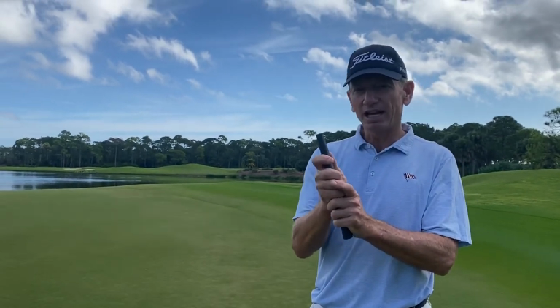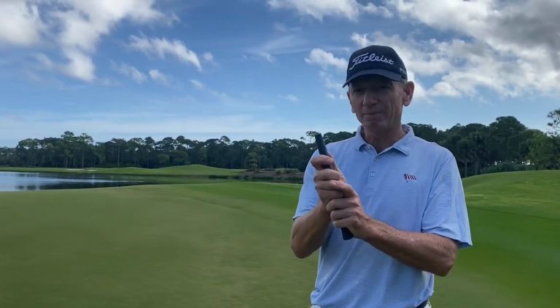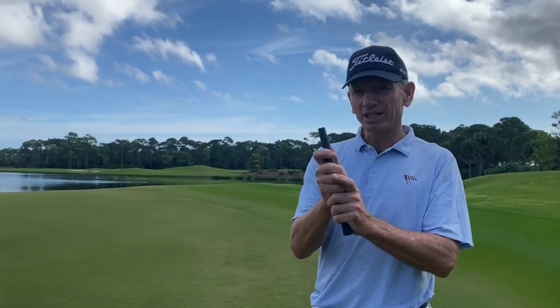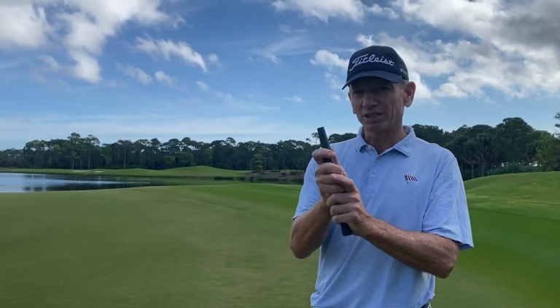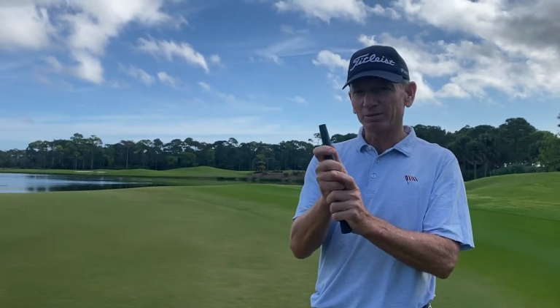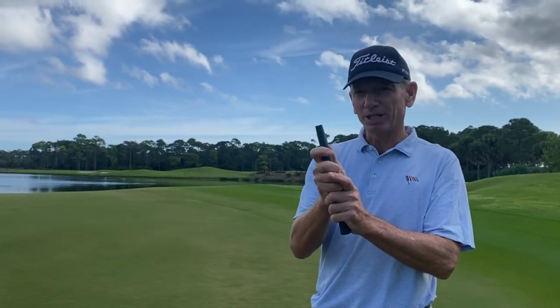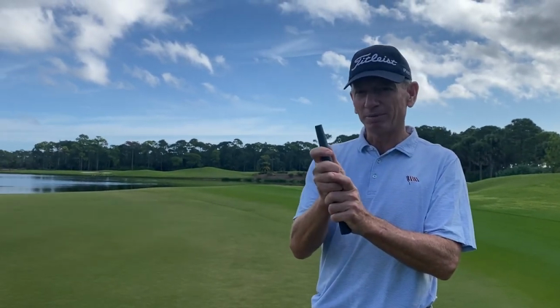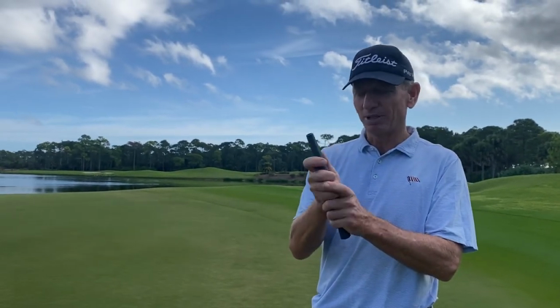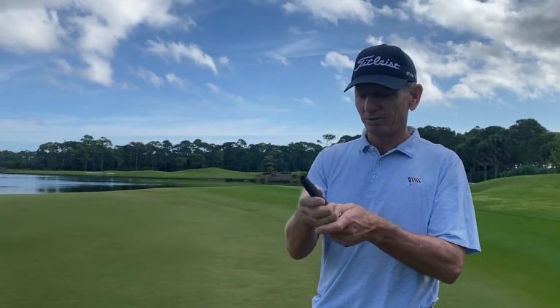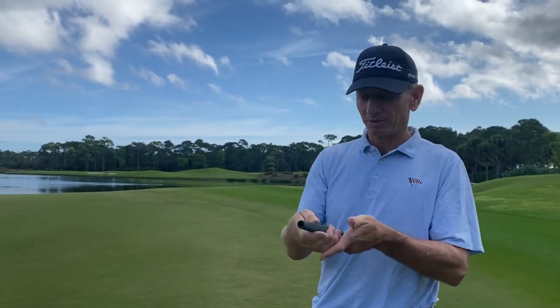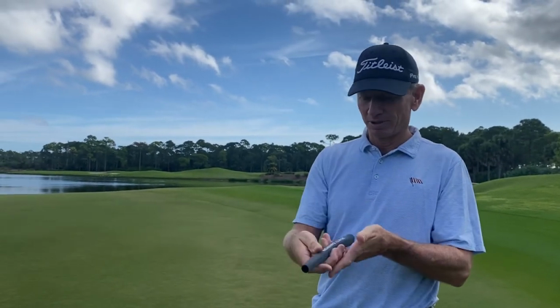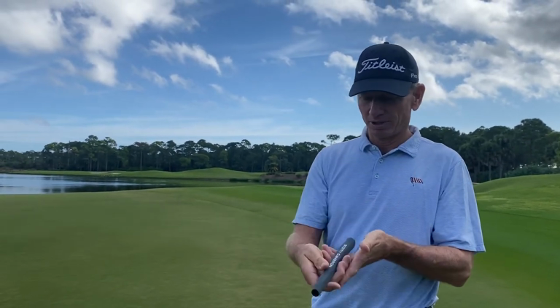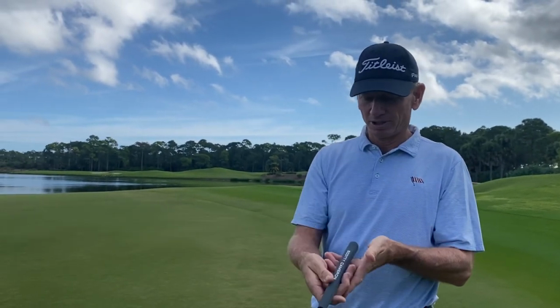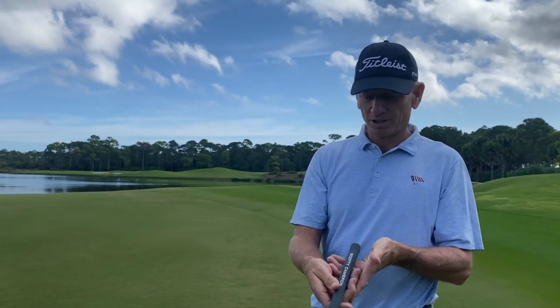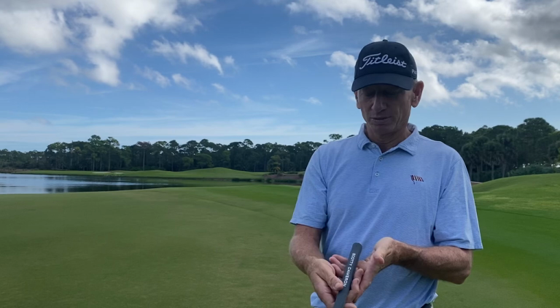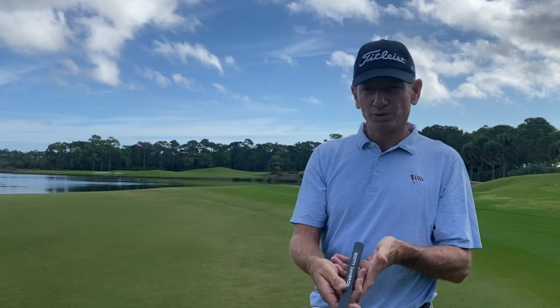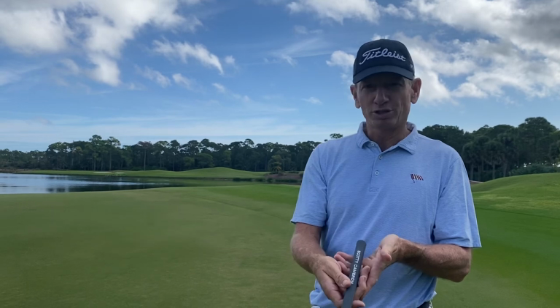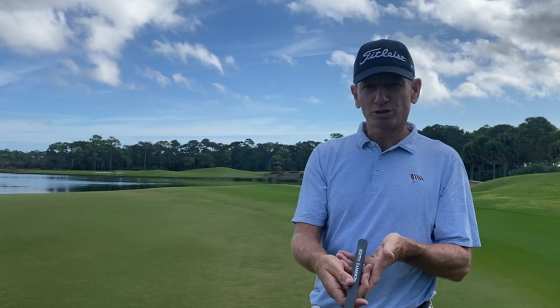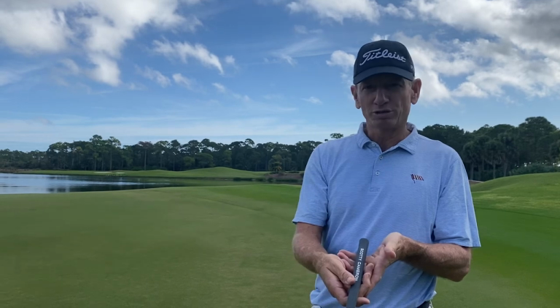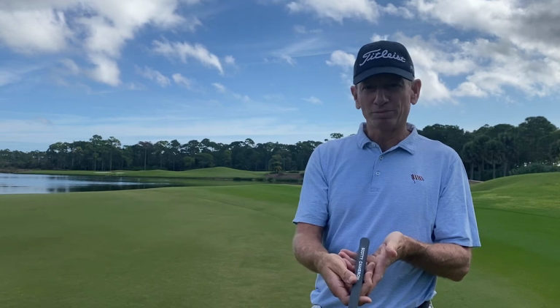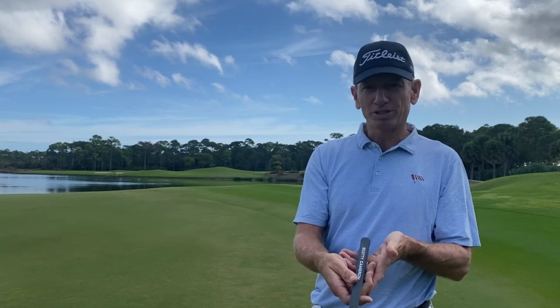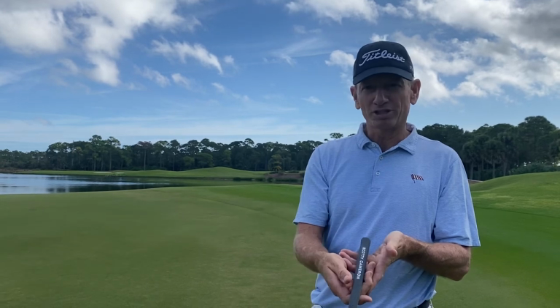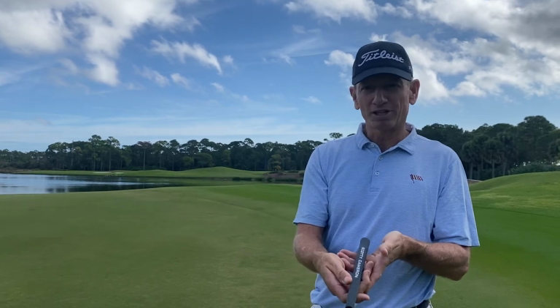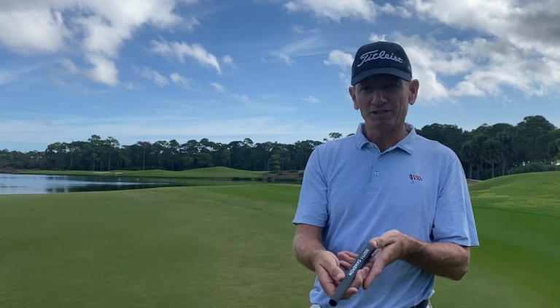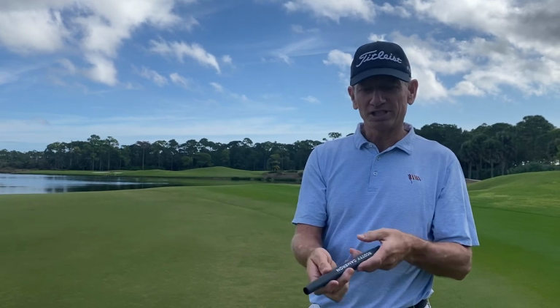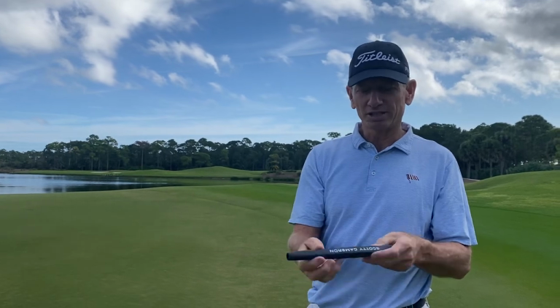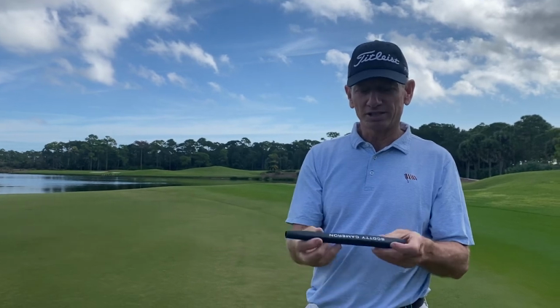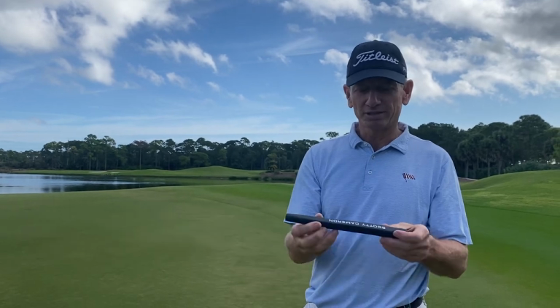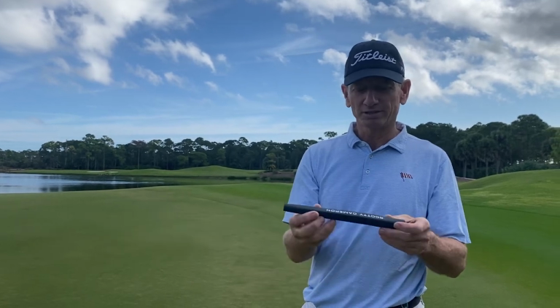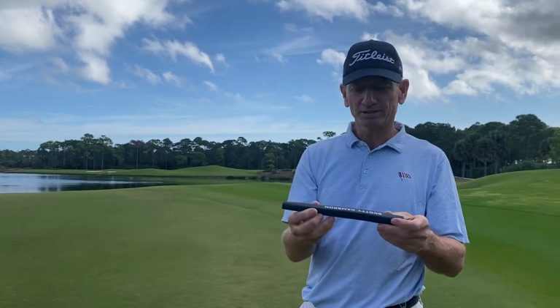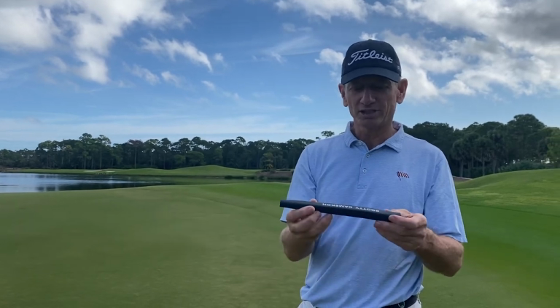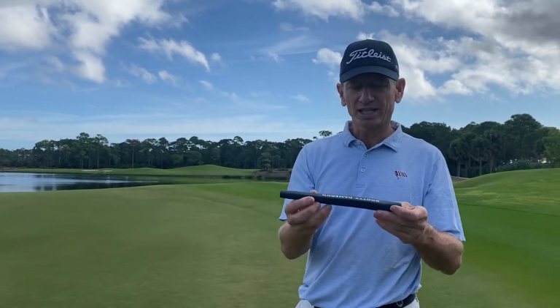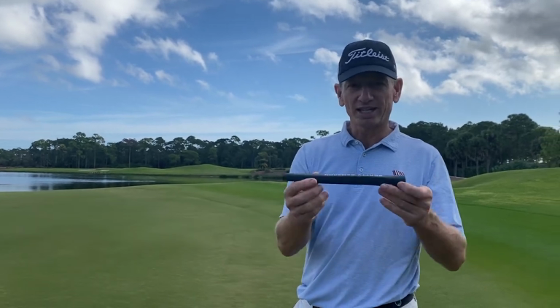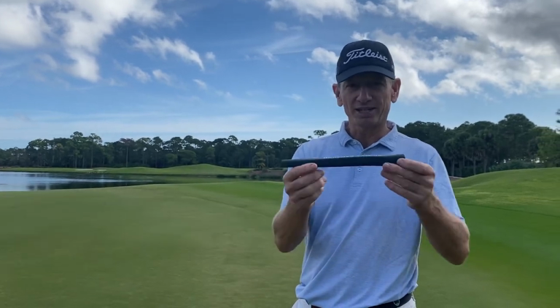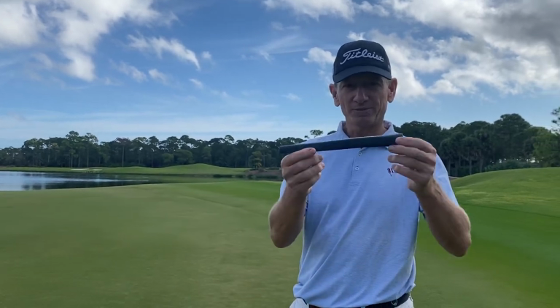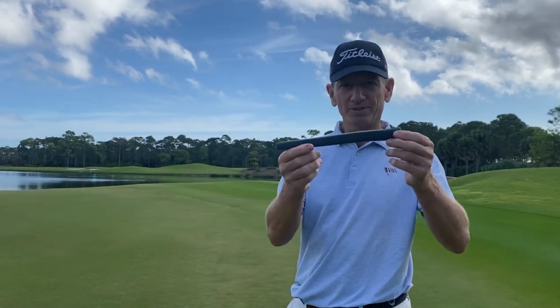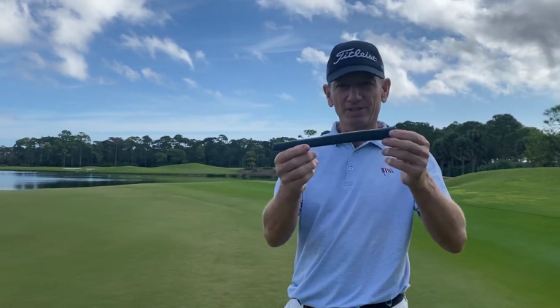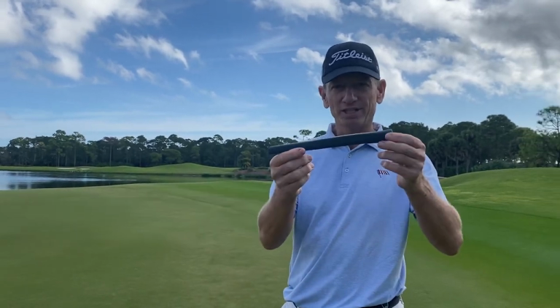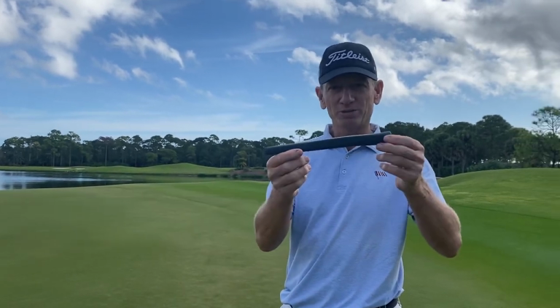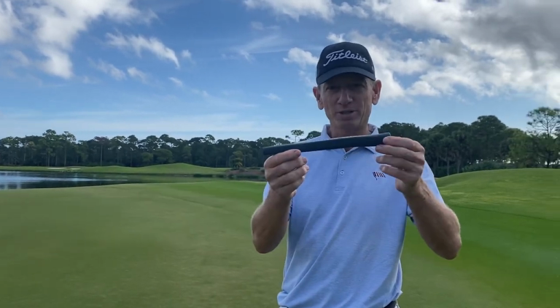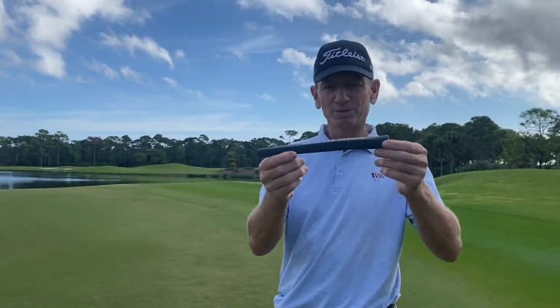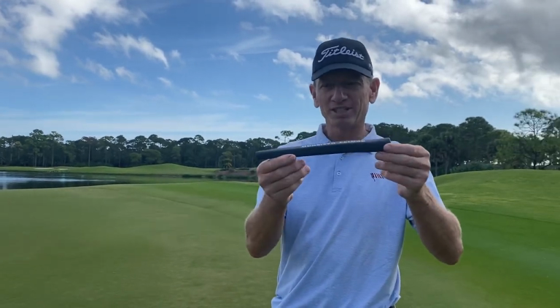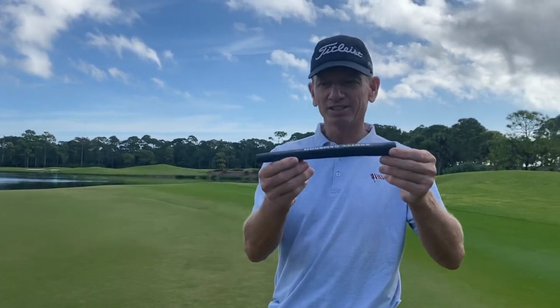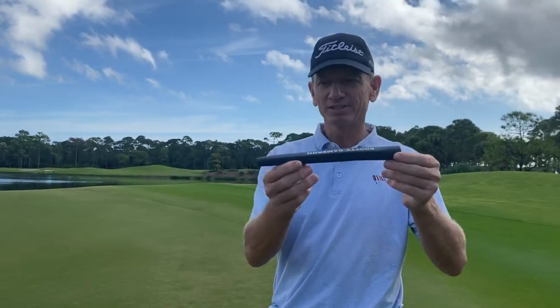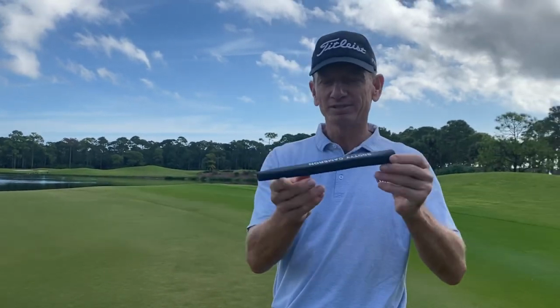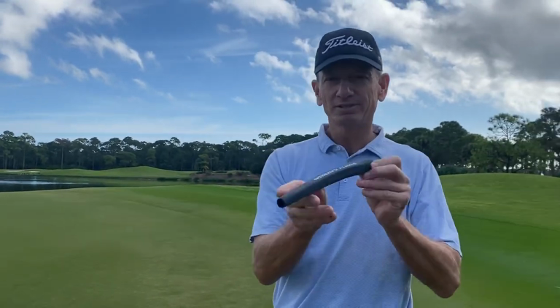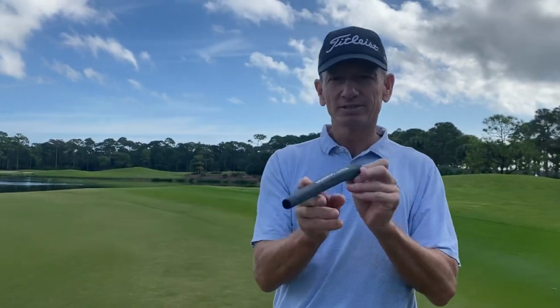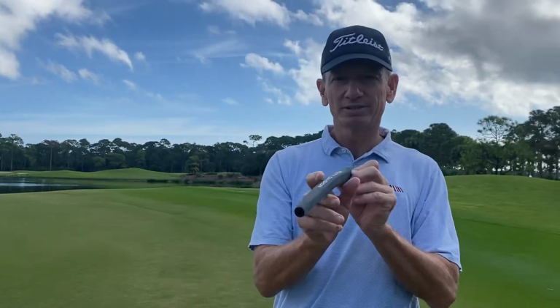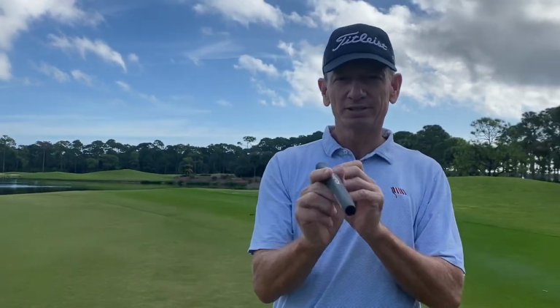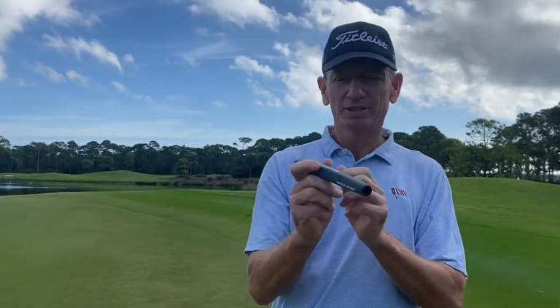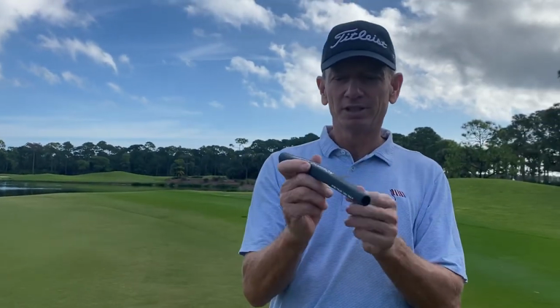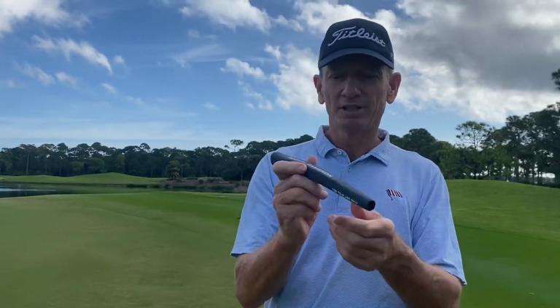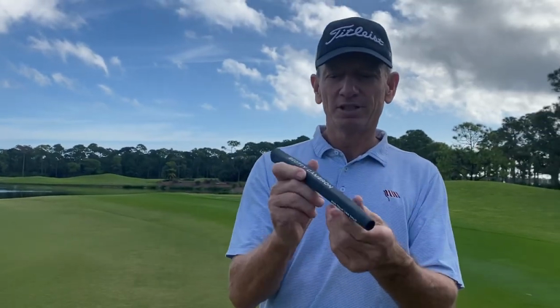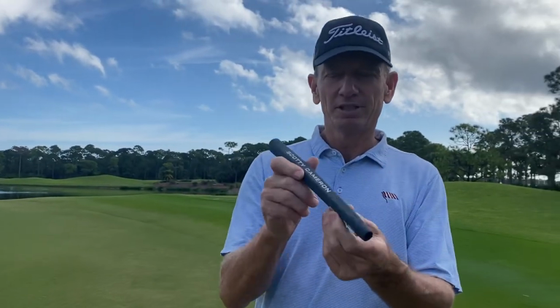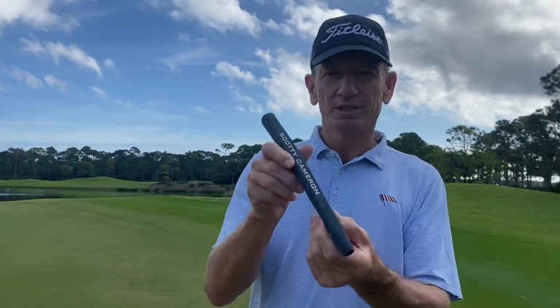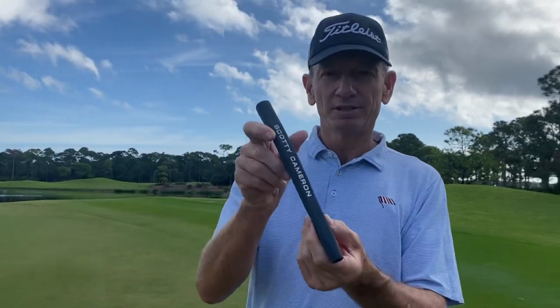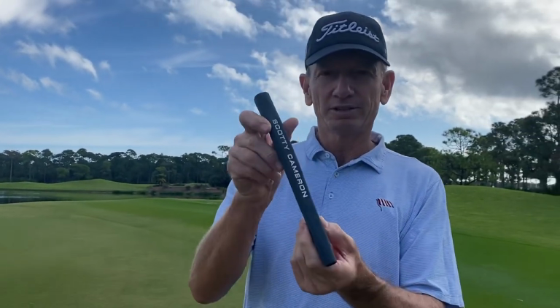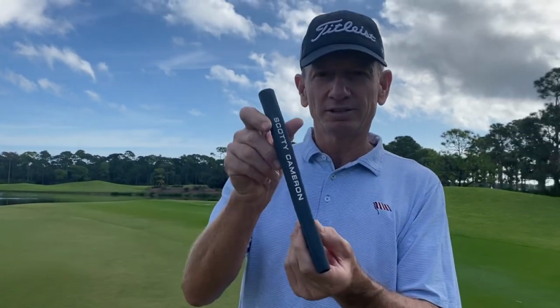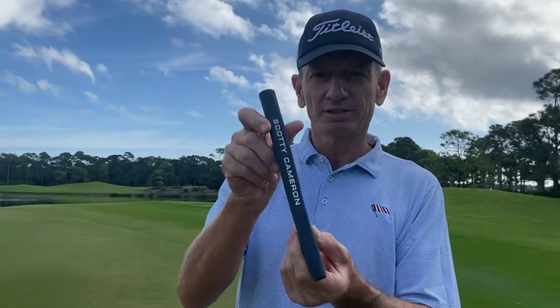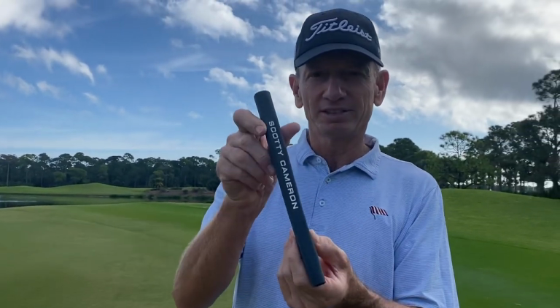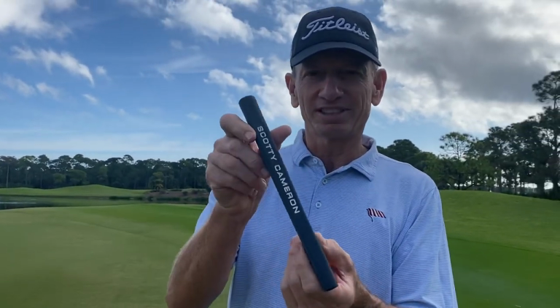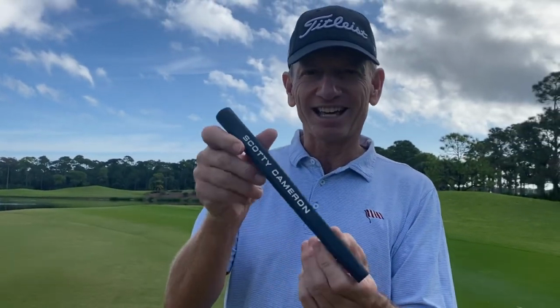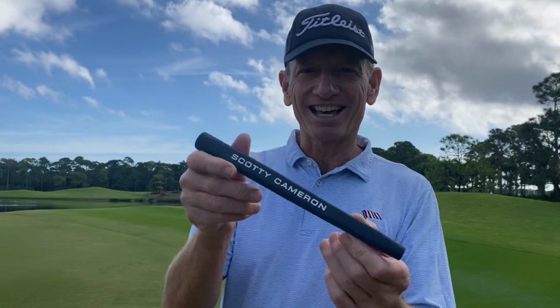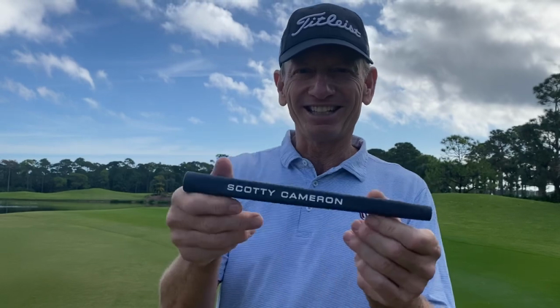I might experiment with this grip this offseason. Check it out on his website — Scotty.